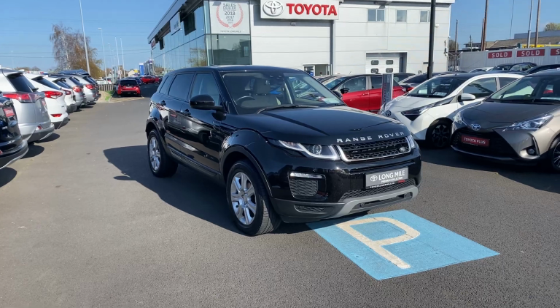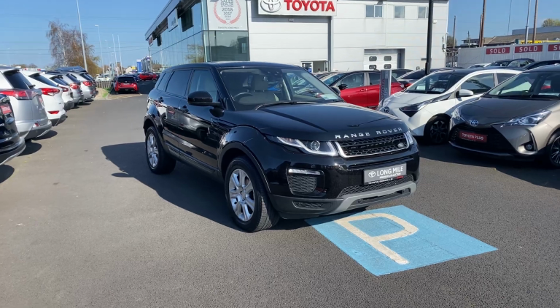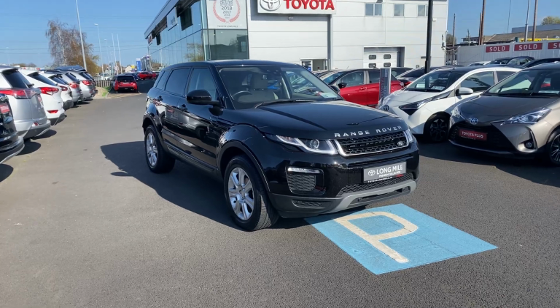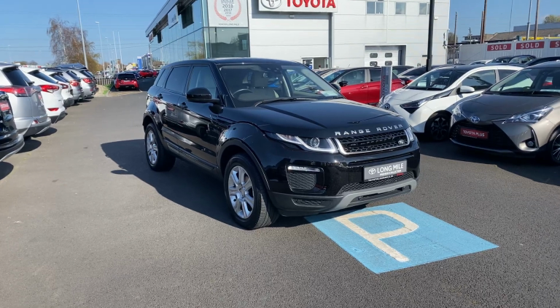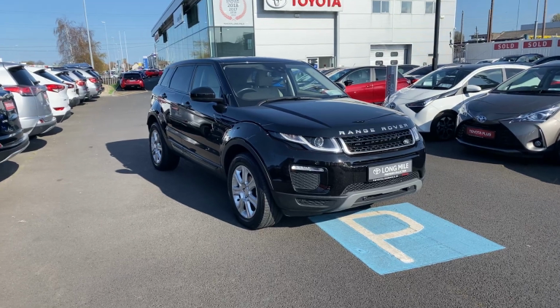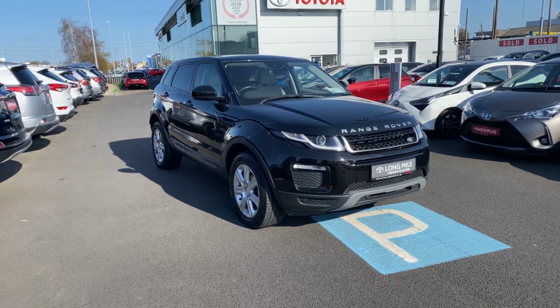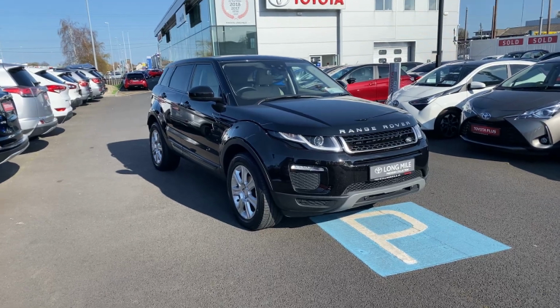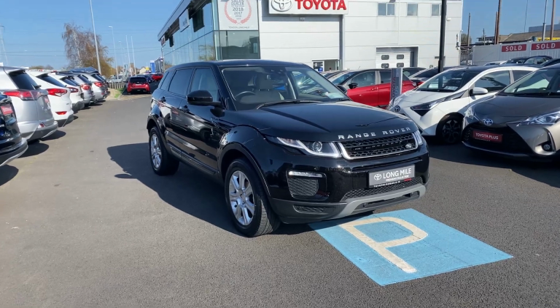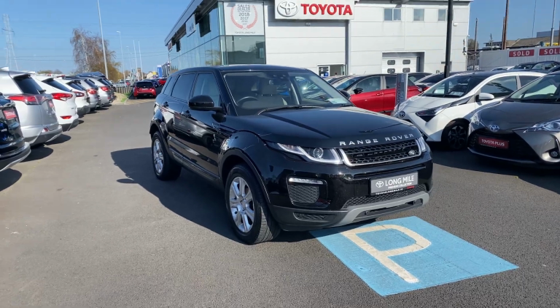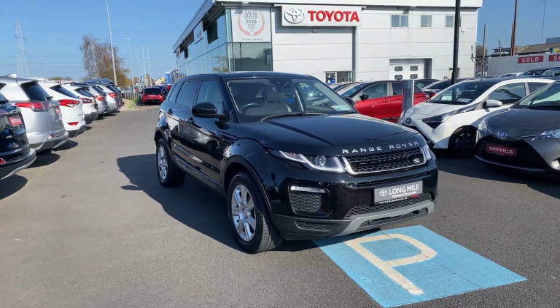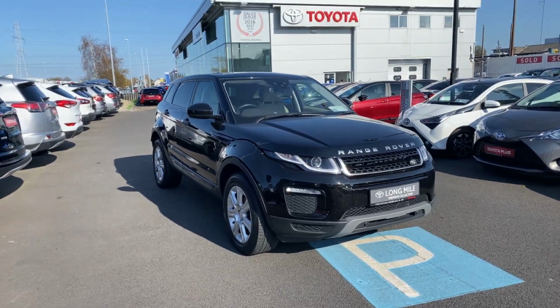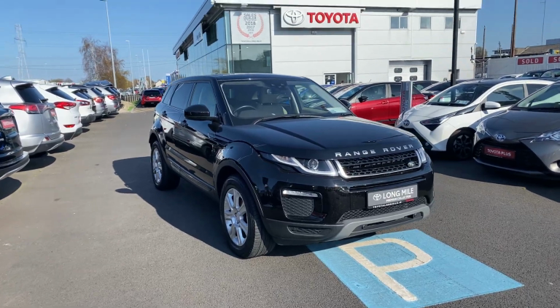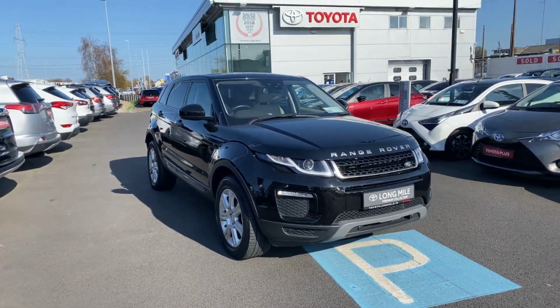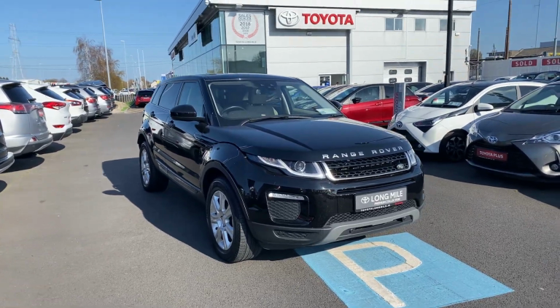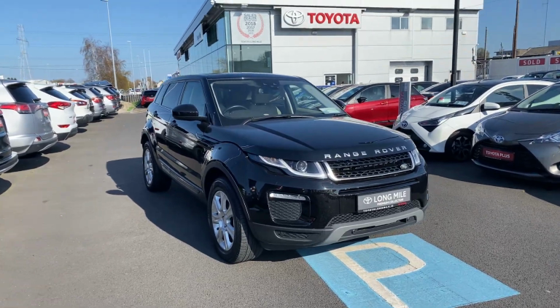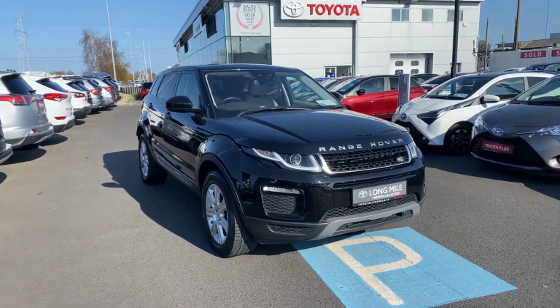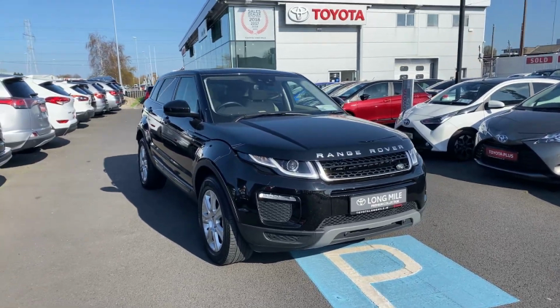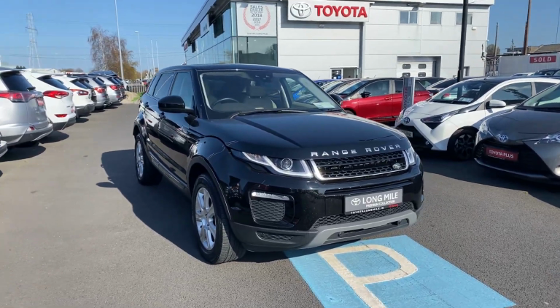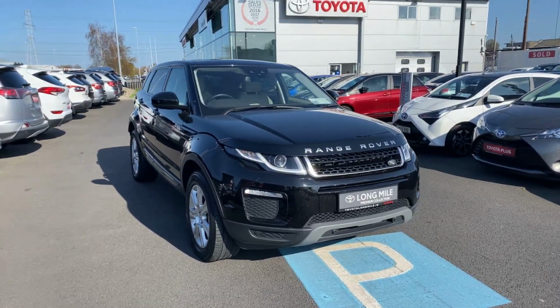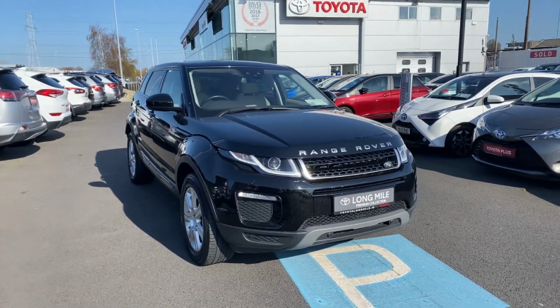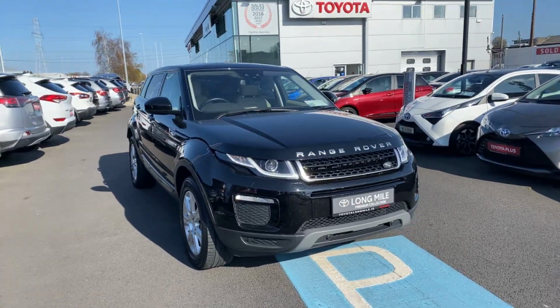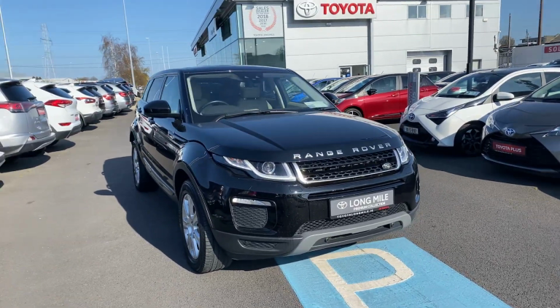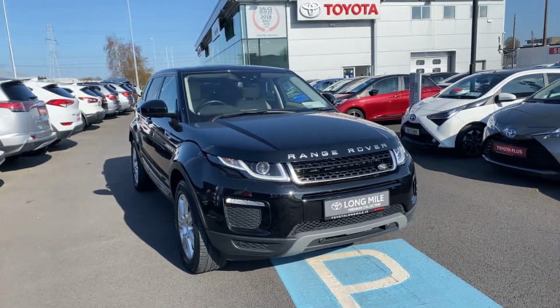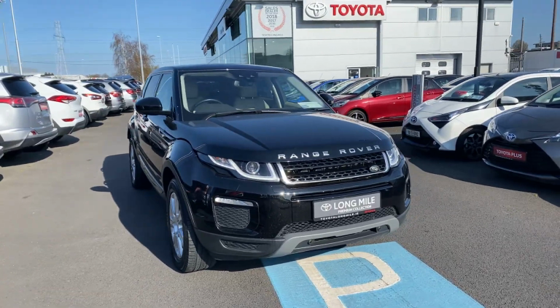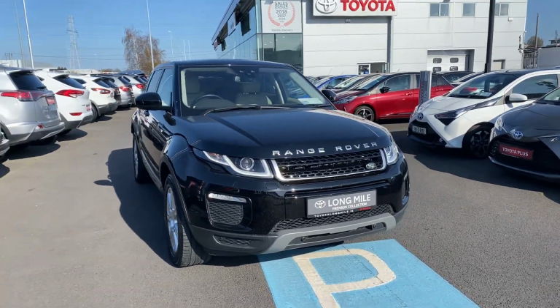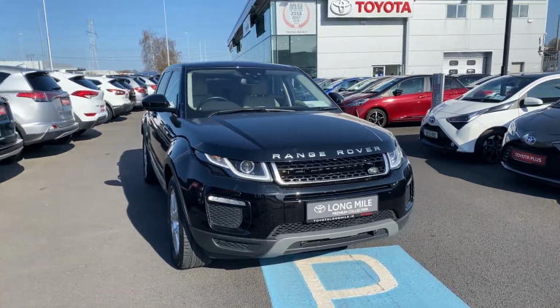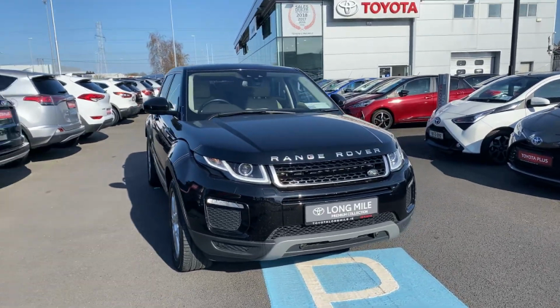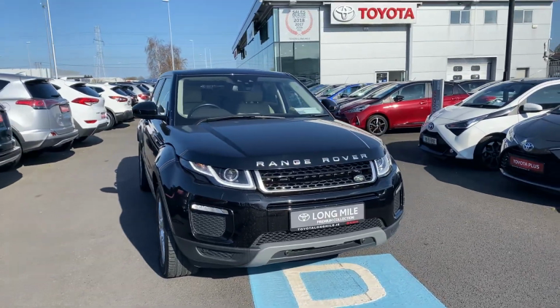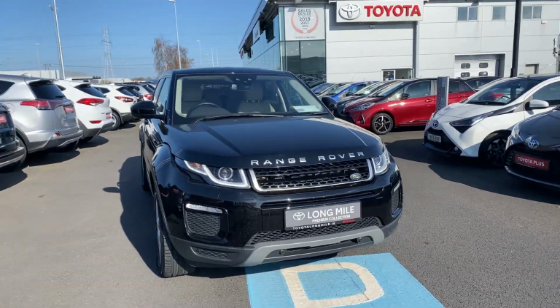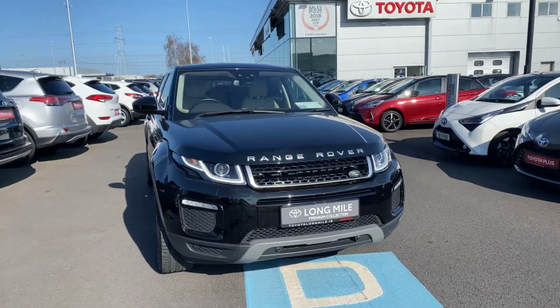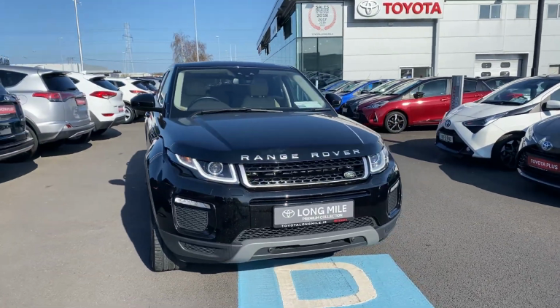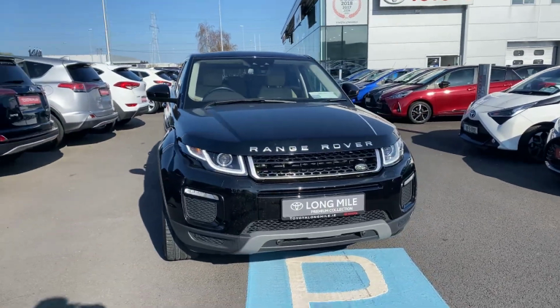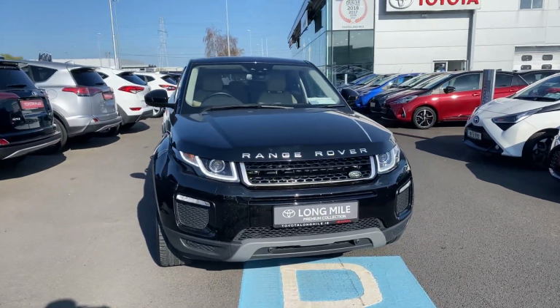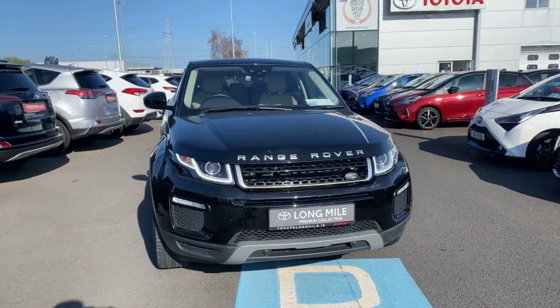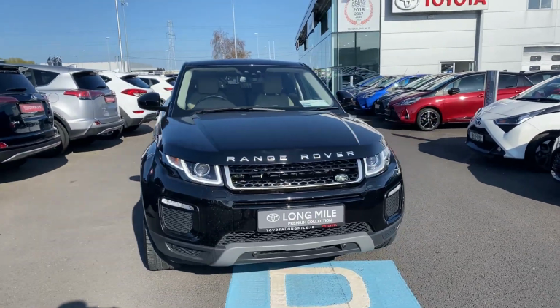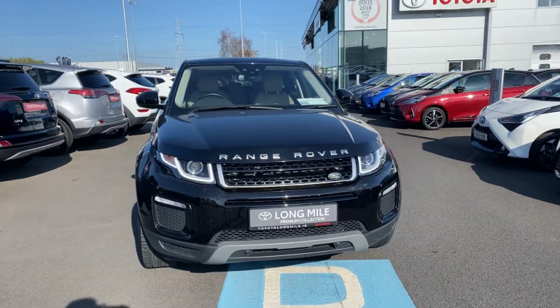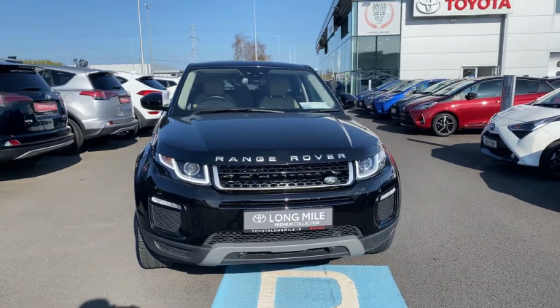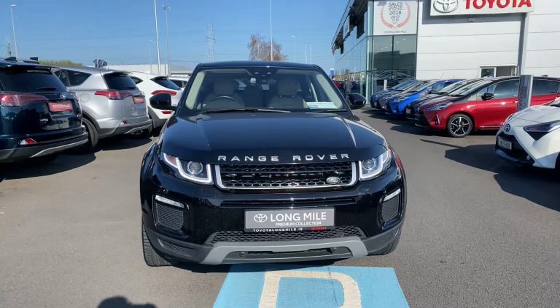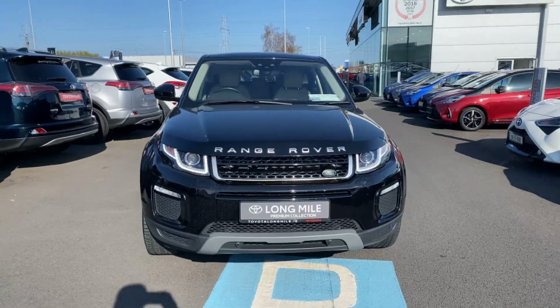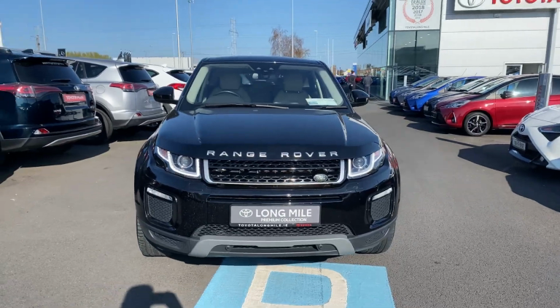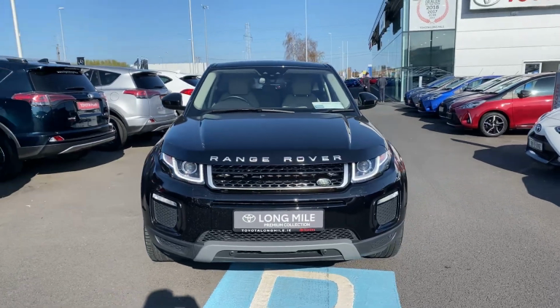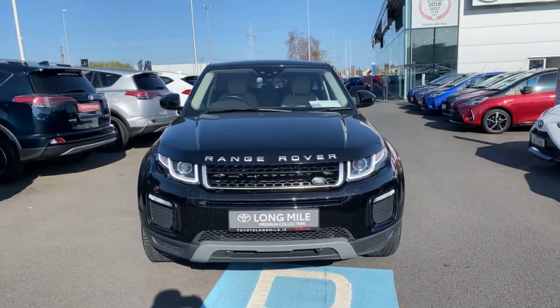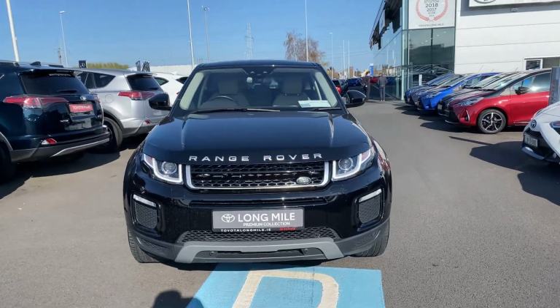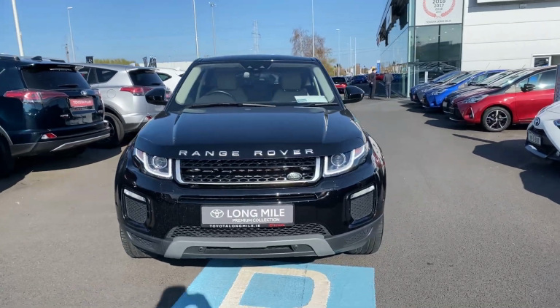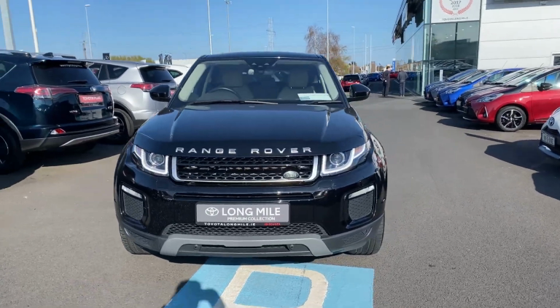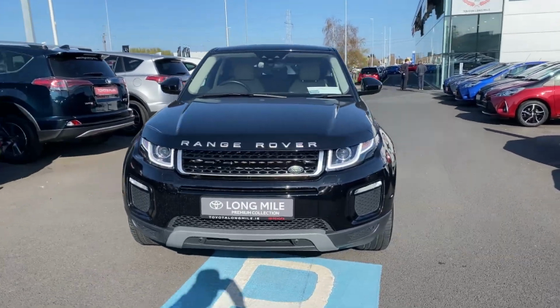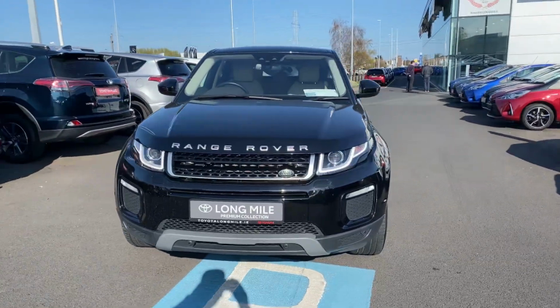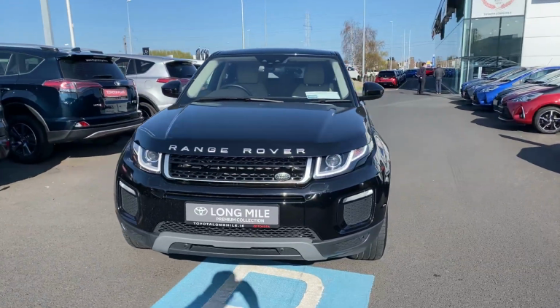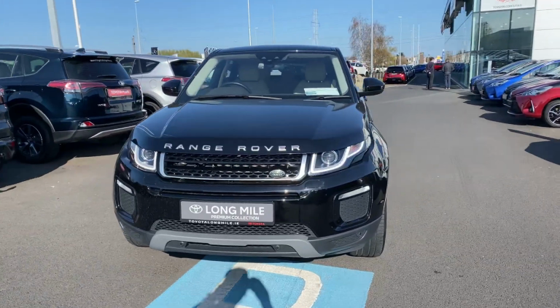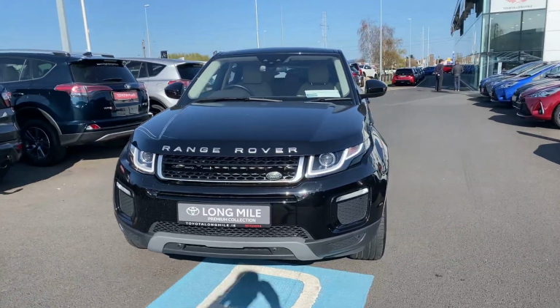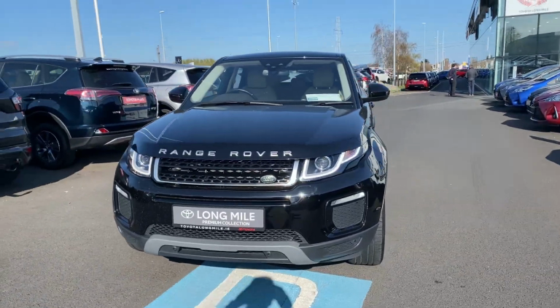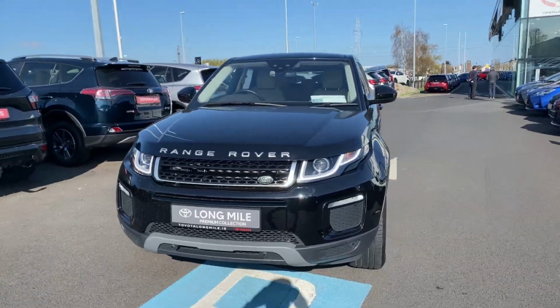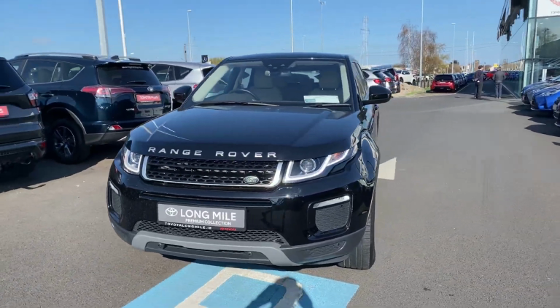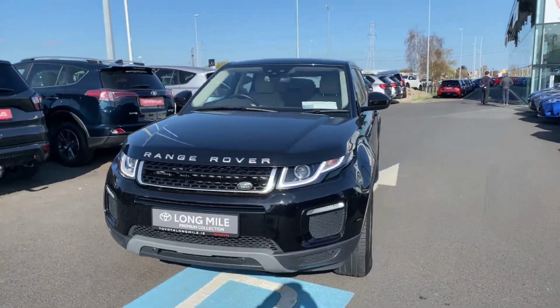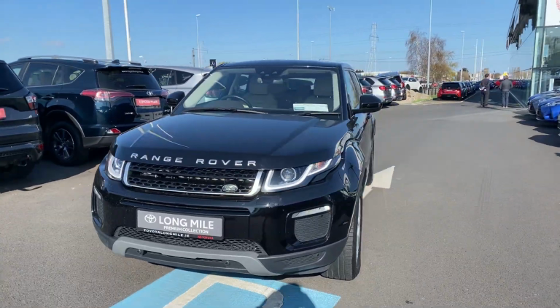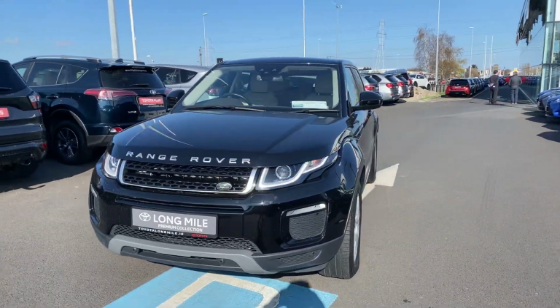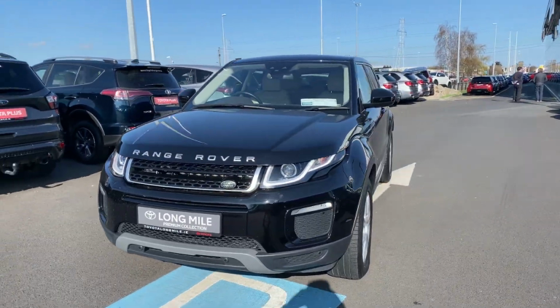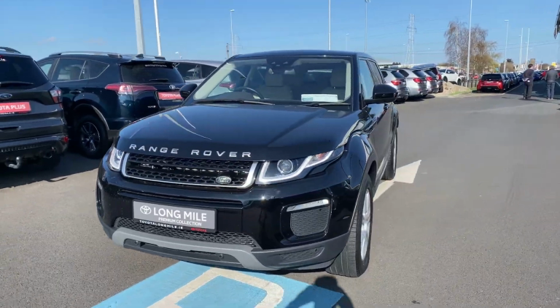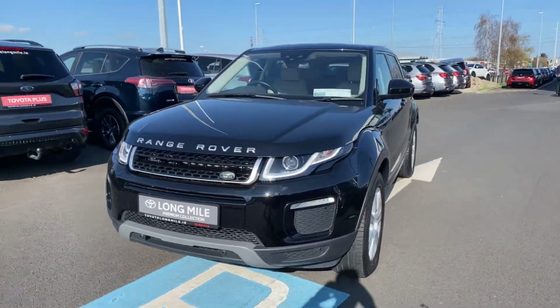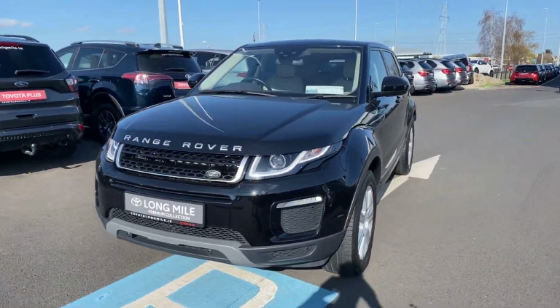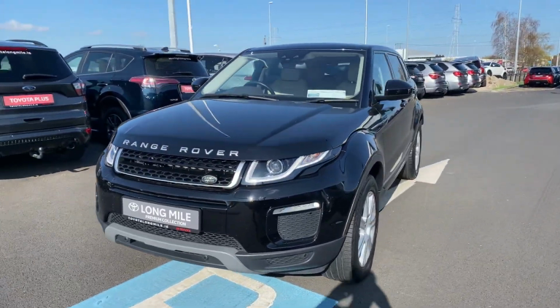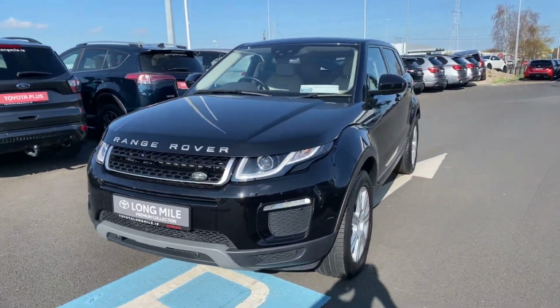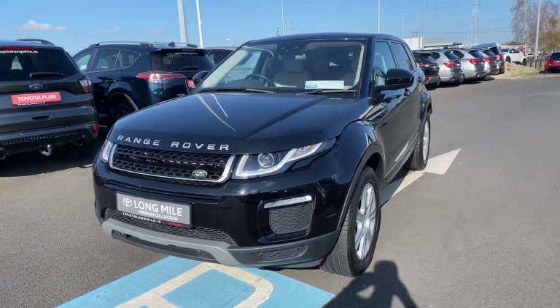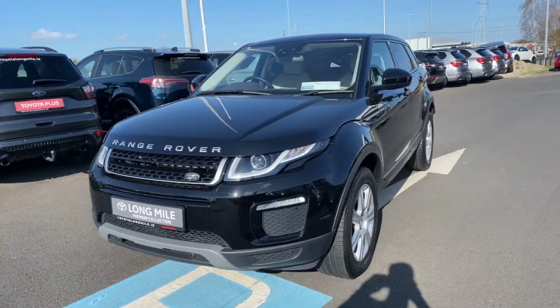Welcome to Toyota Long Mile. Just into stock, this 2018 Land Rover Range Rover Evoque, 2.0L diesel SE Tech.